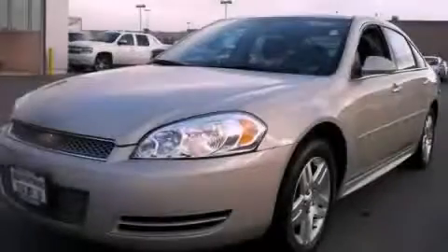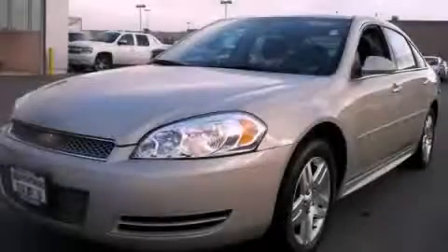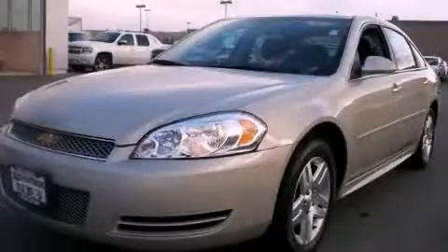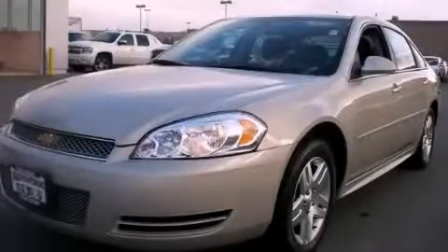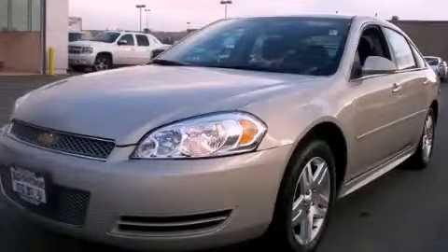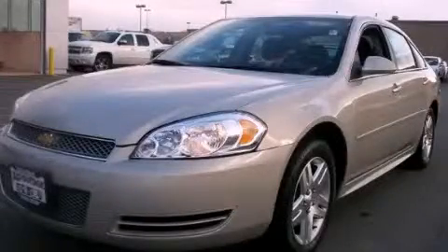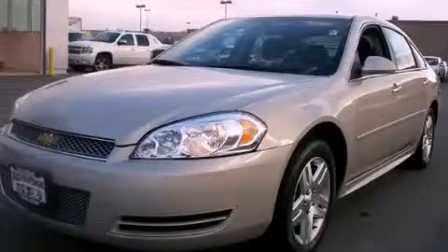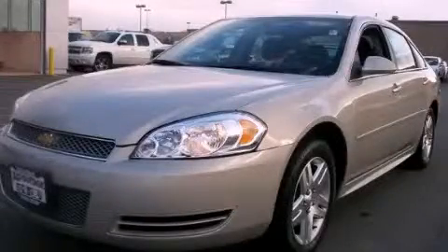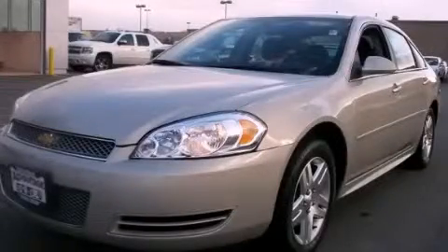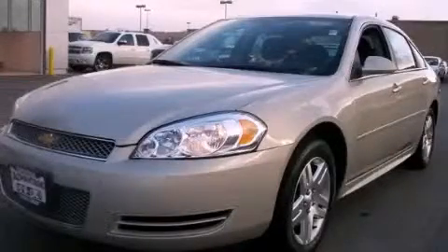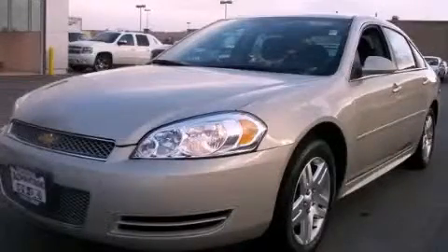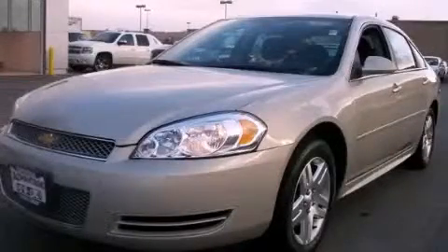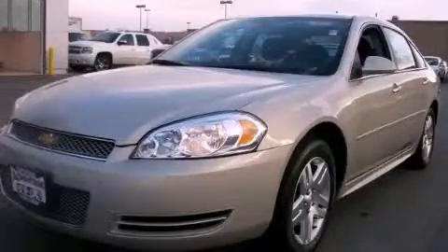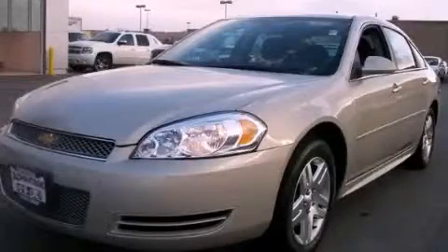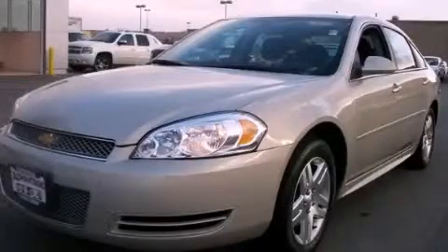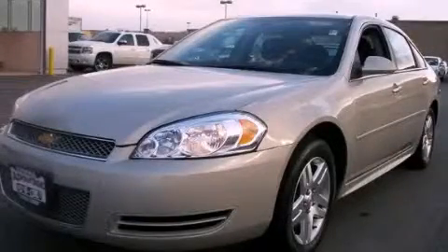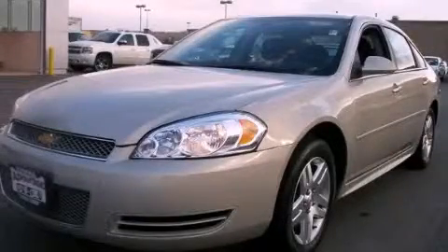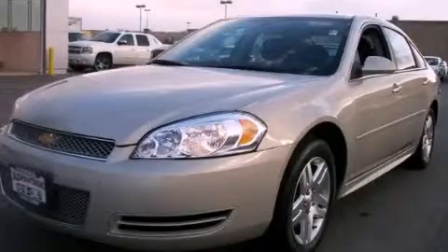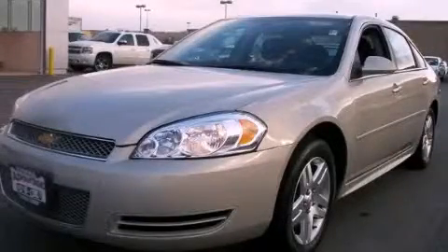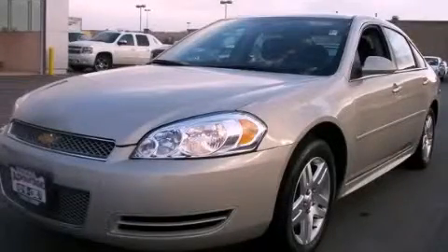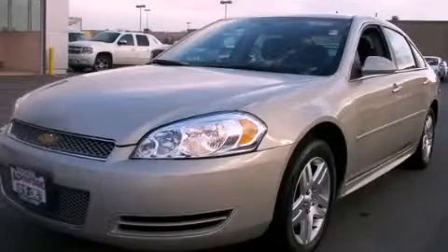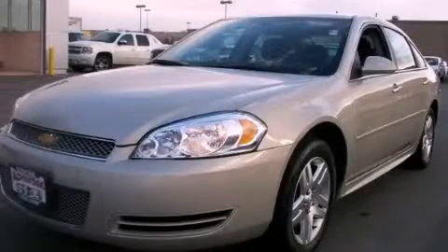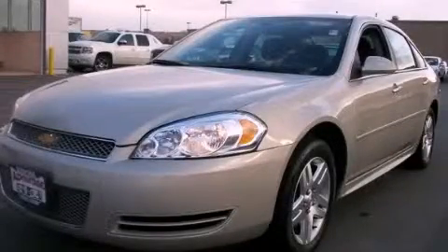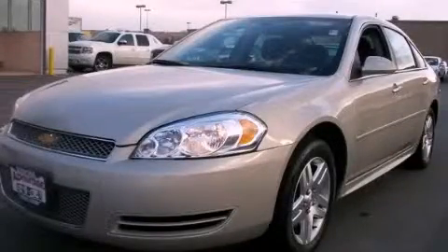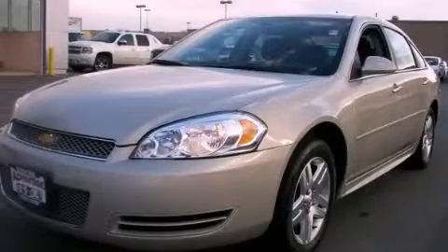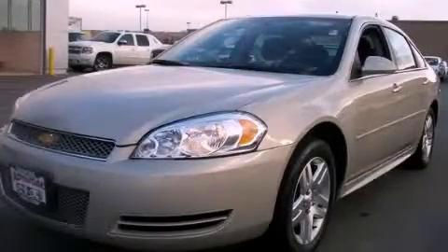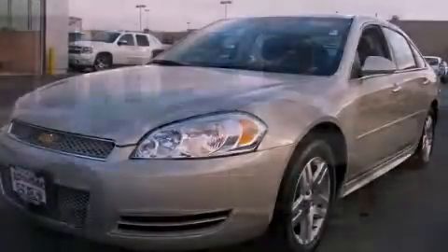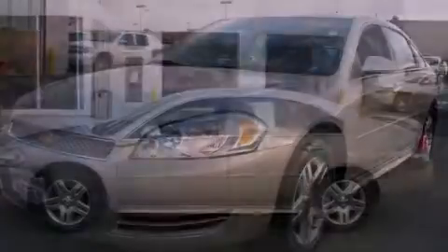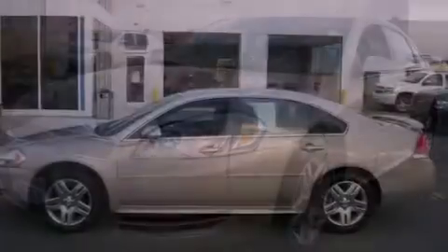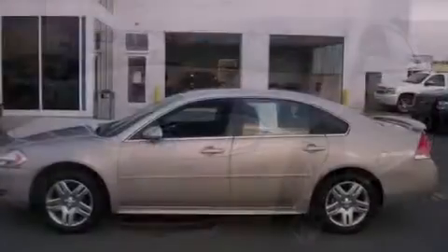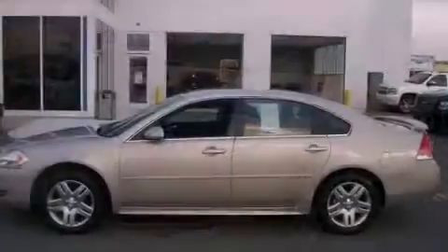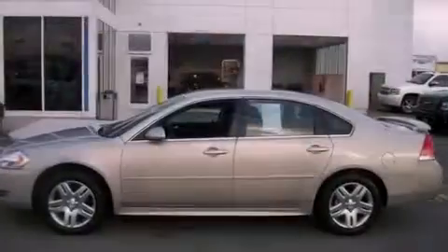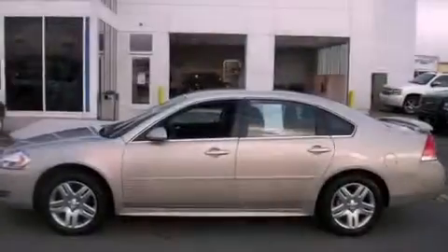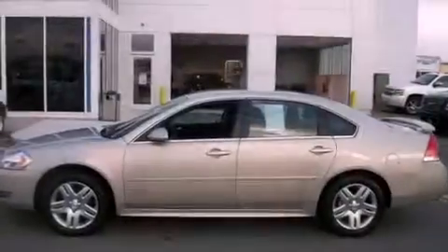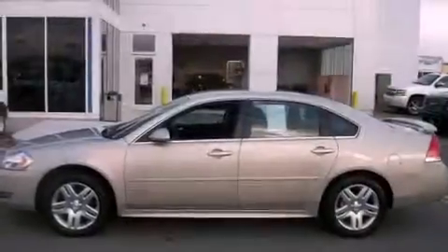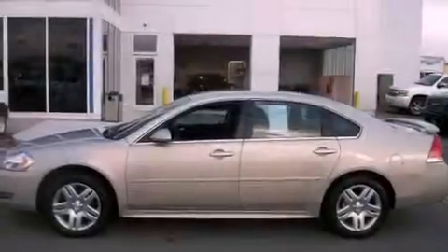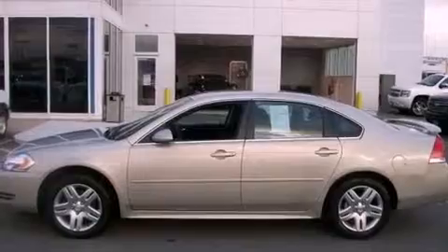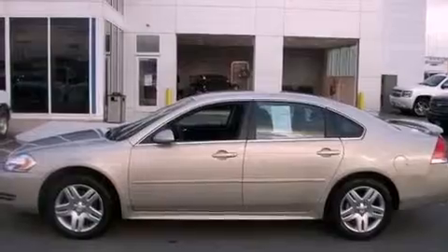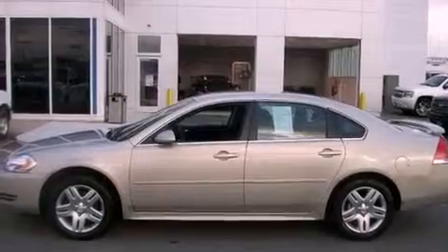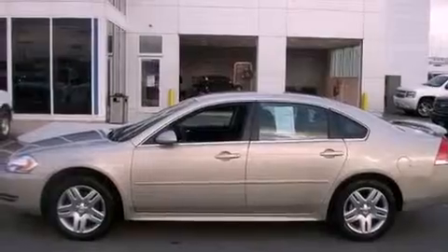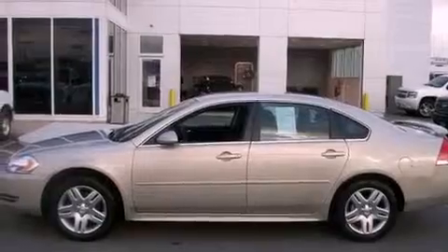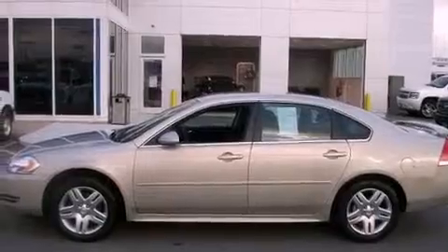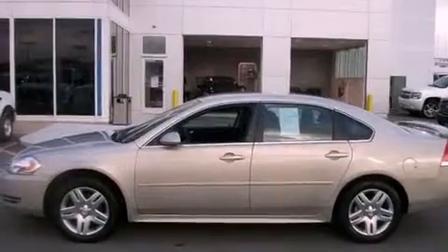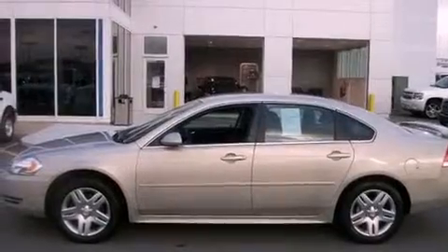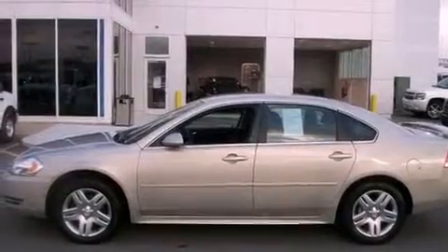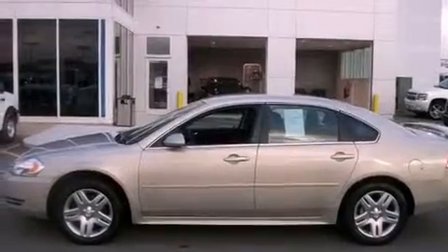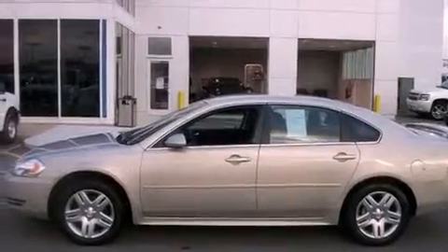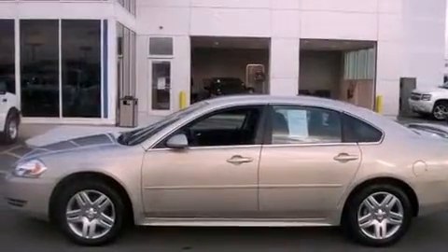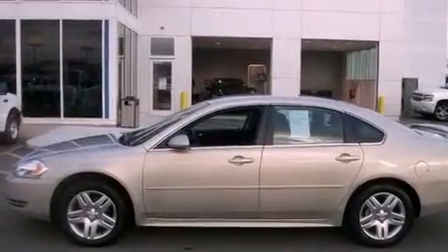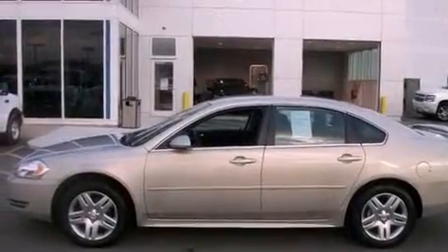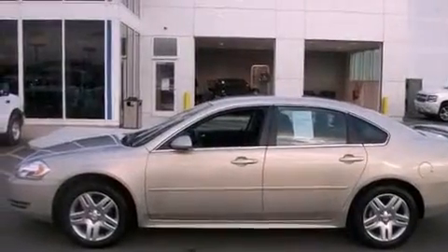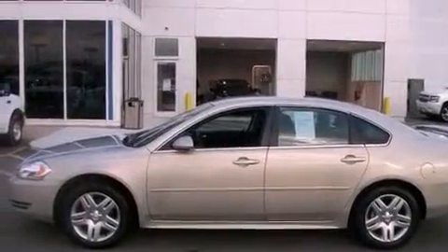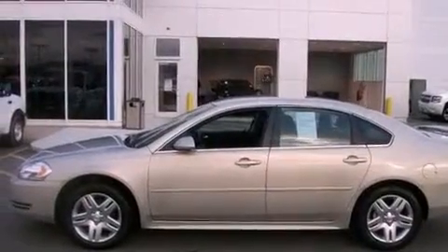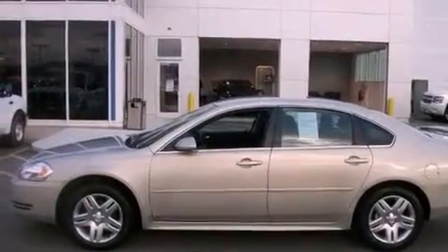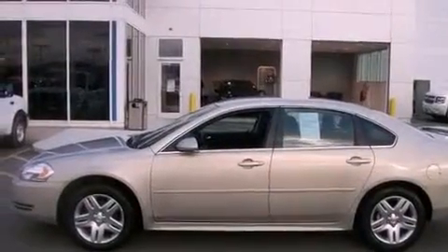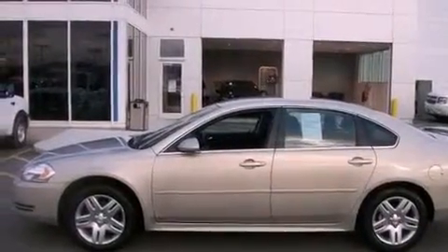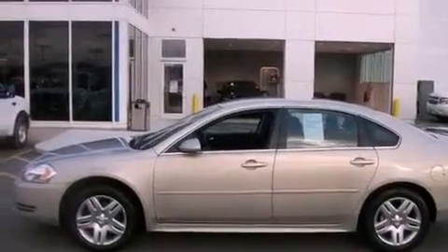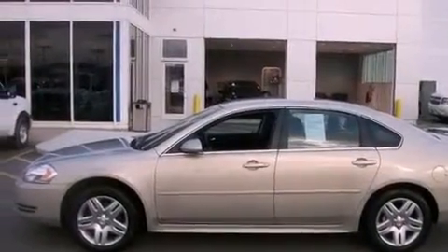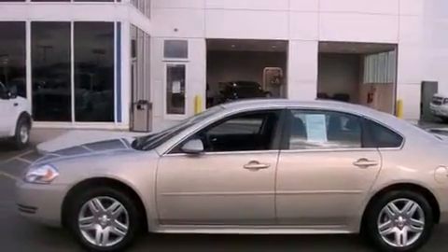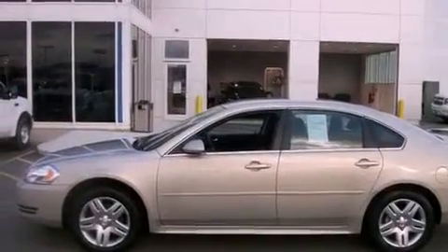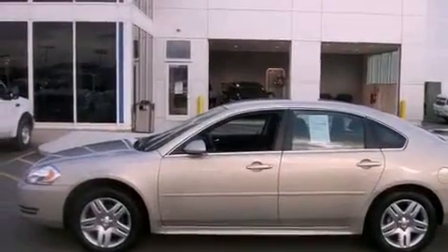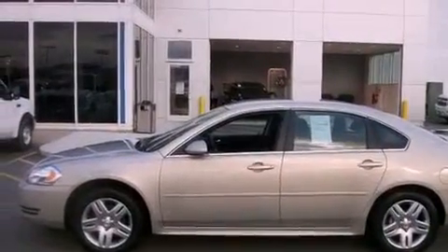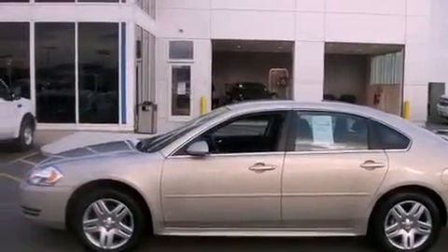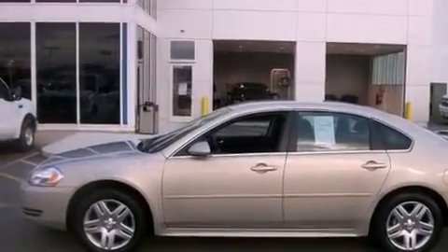This is a 2012 Chevrolet Impala. It features a 3.6-liter, six-cylinder engine and an automatic transmission.